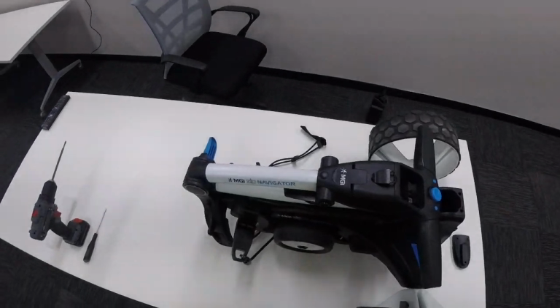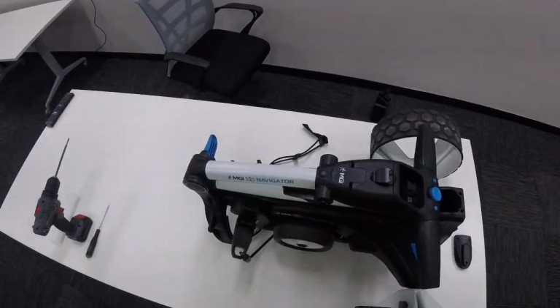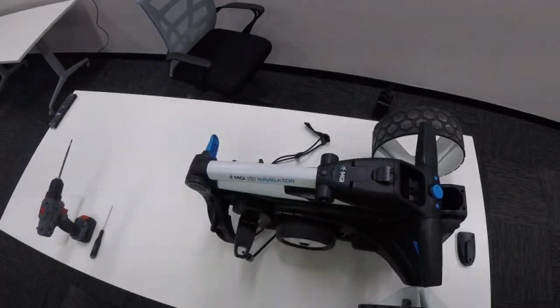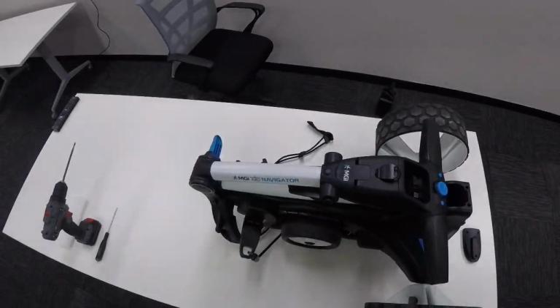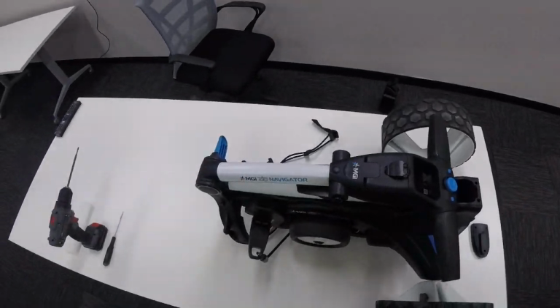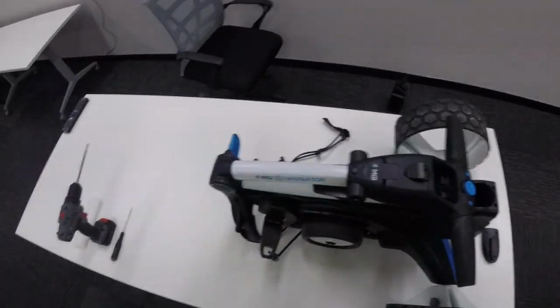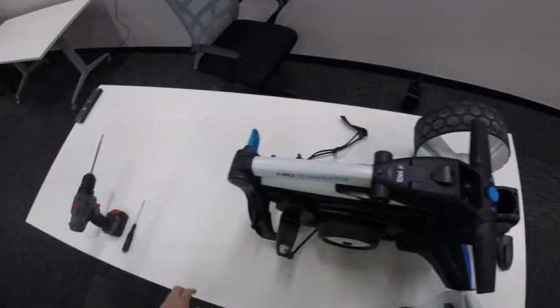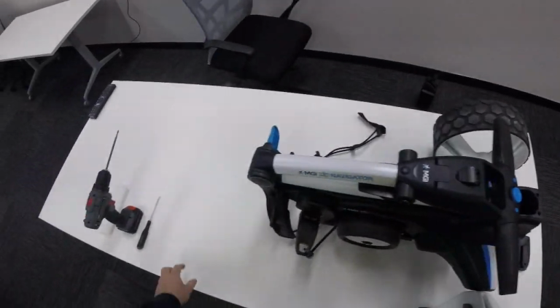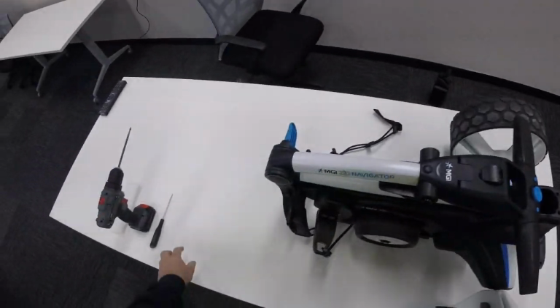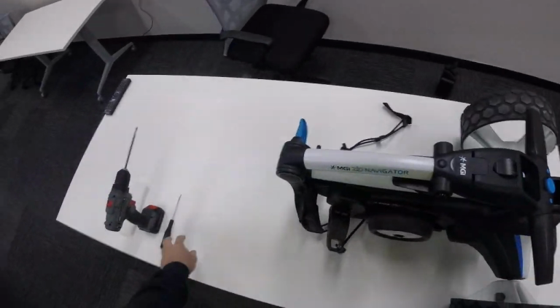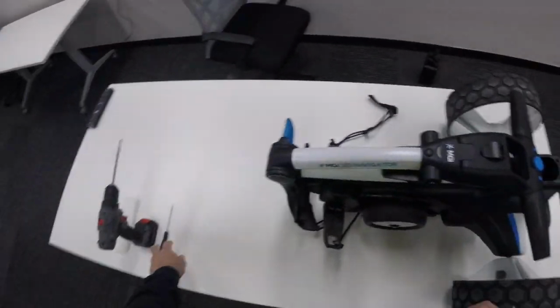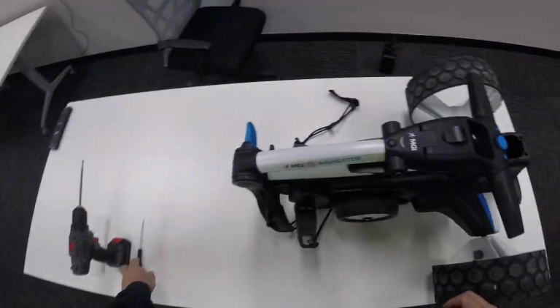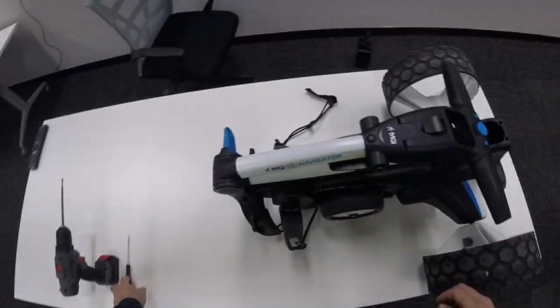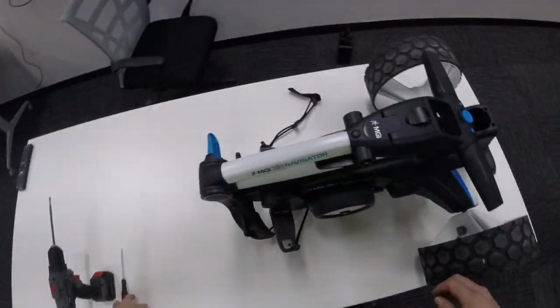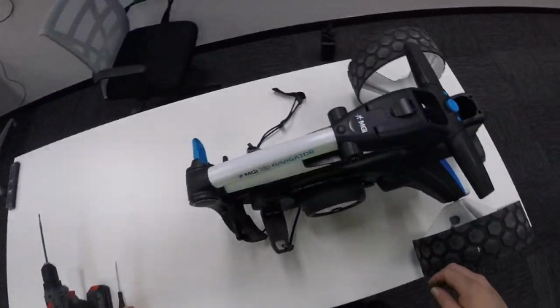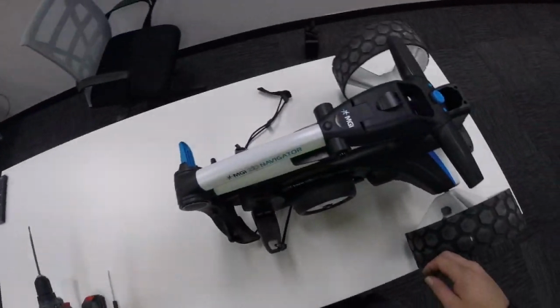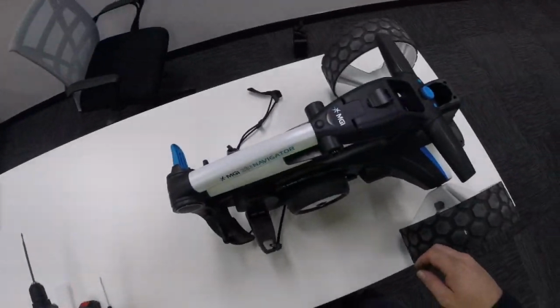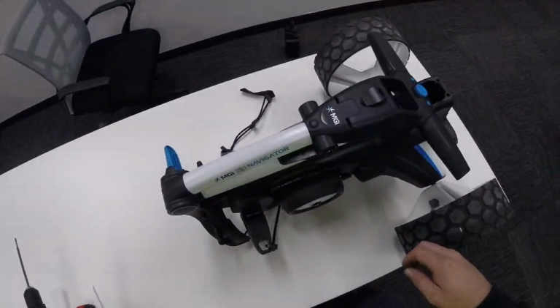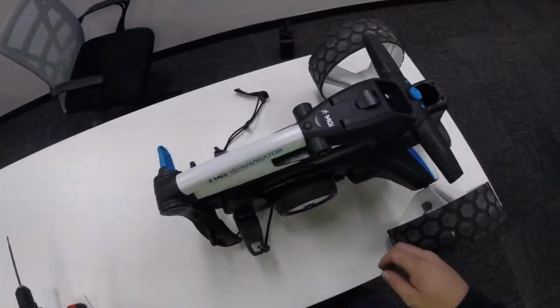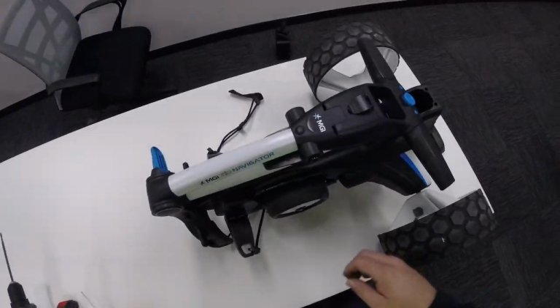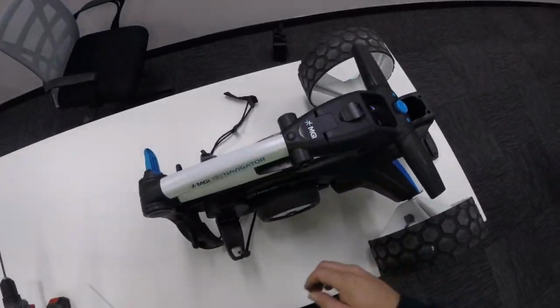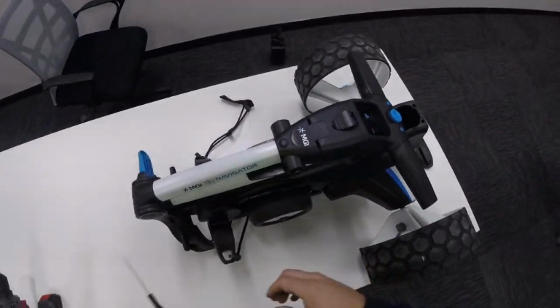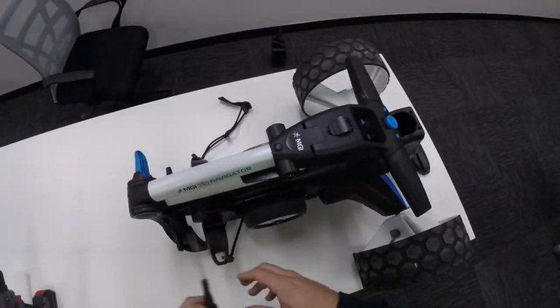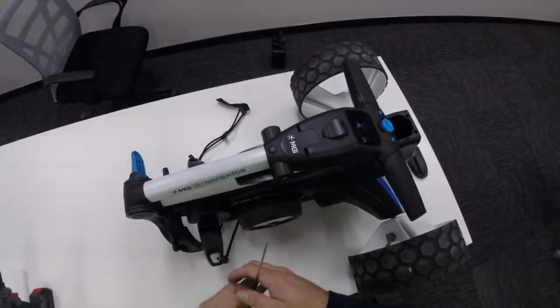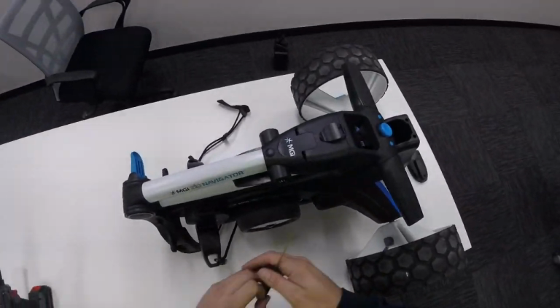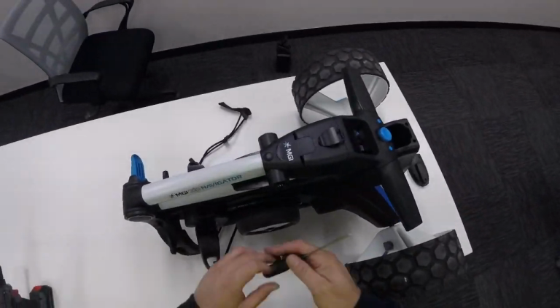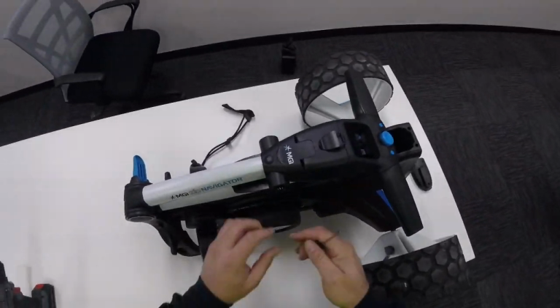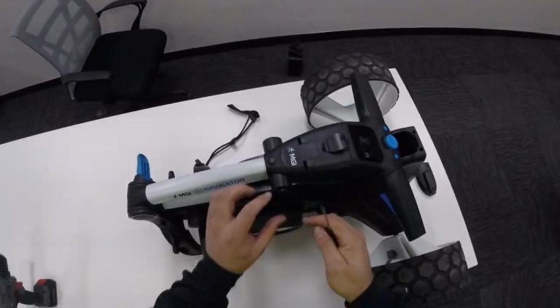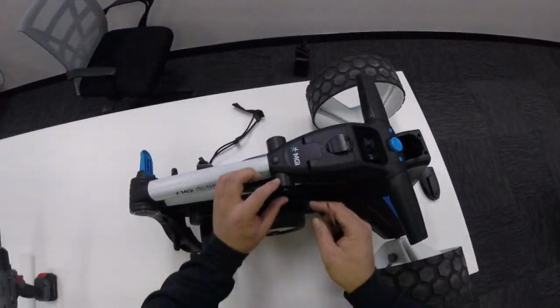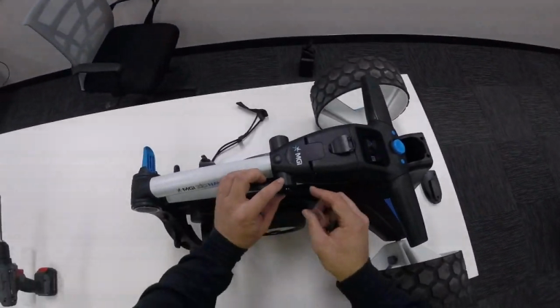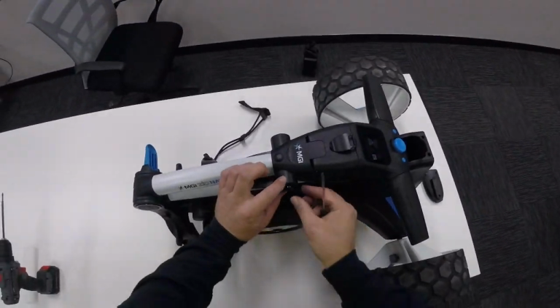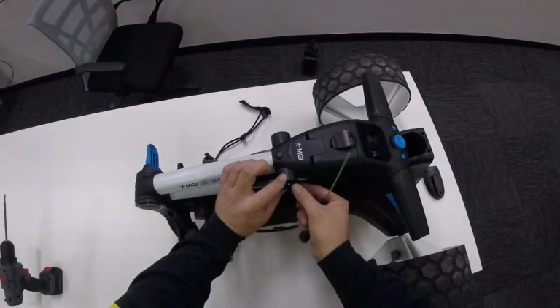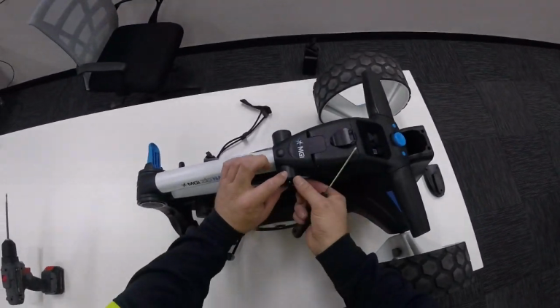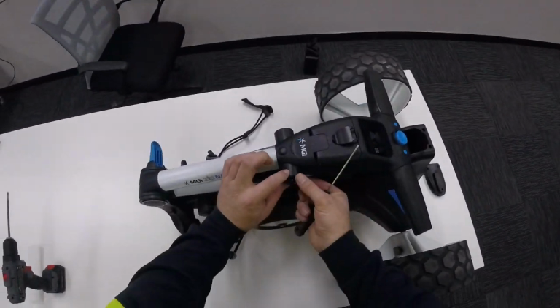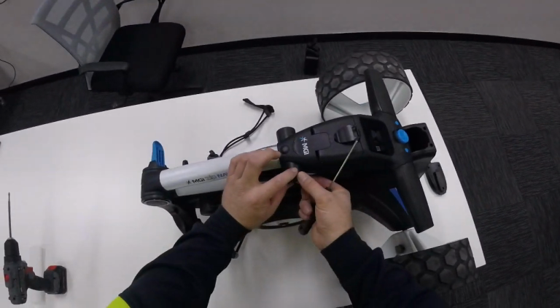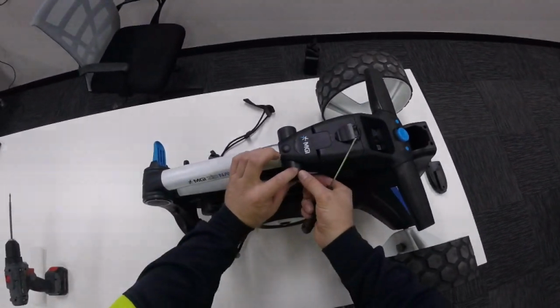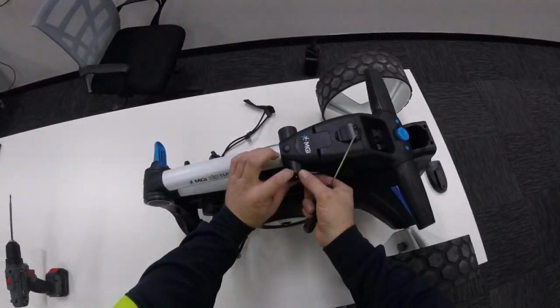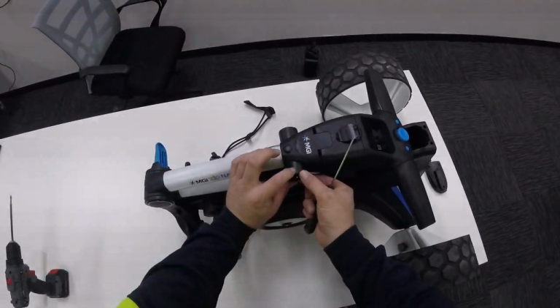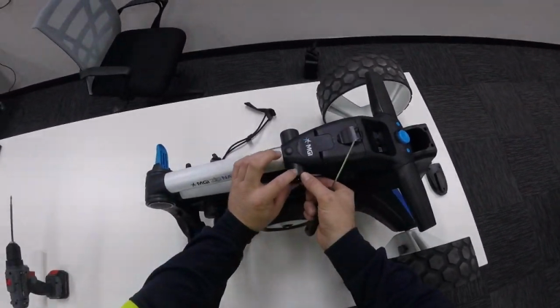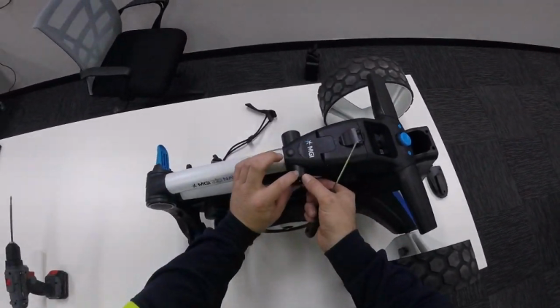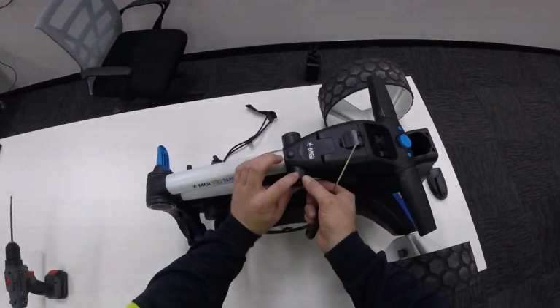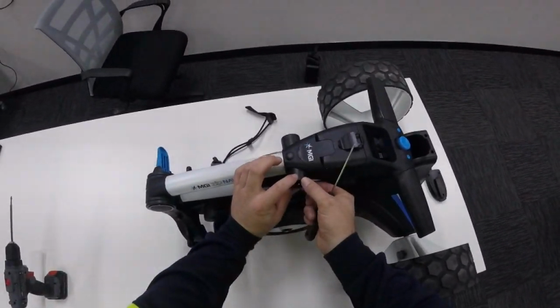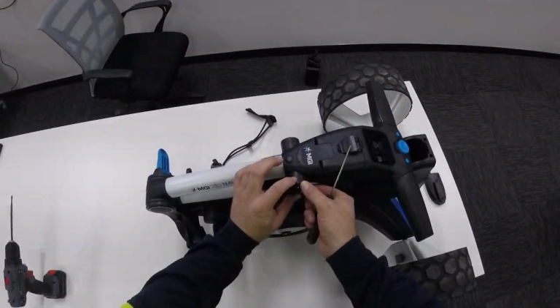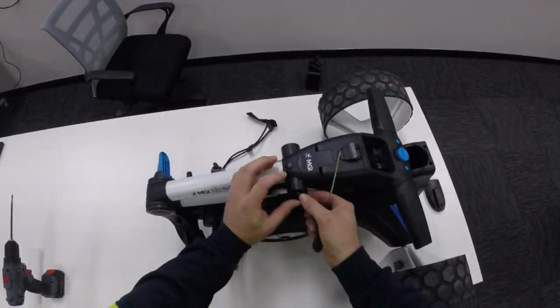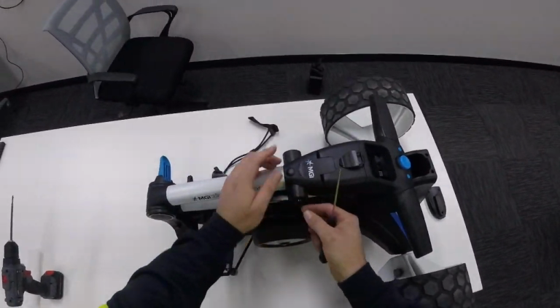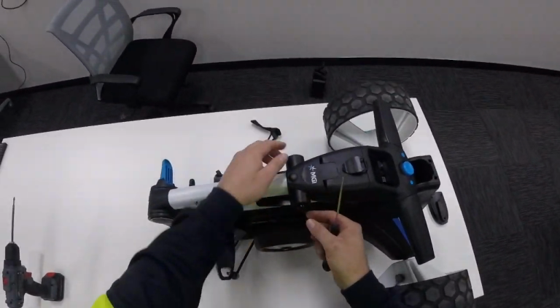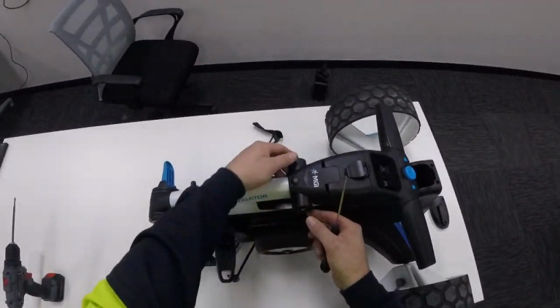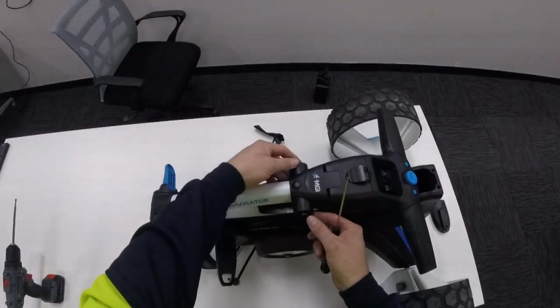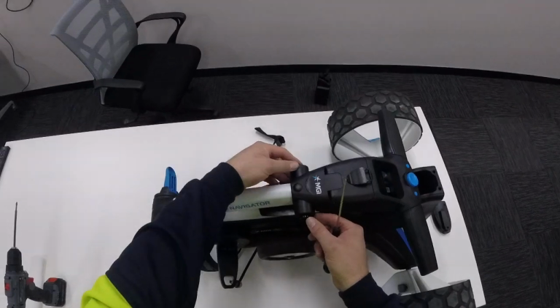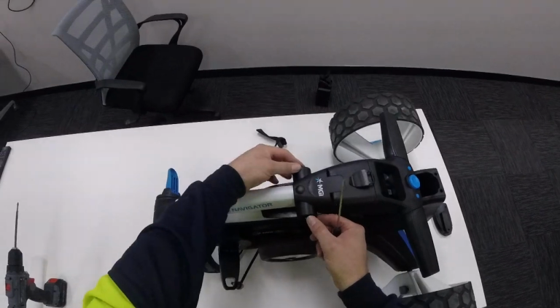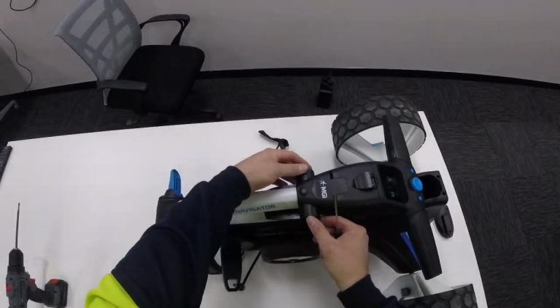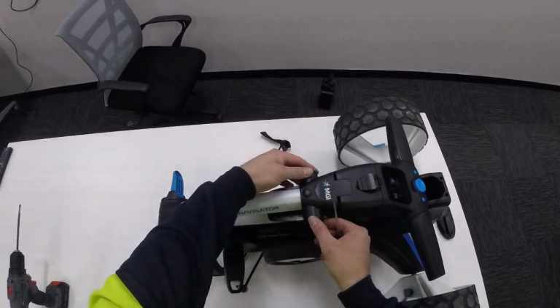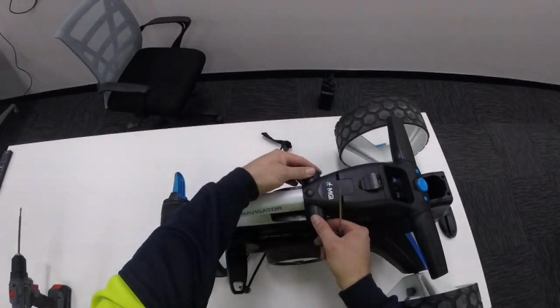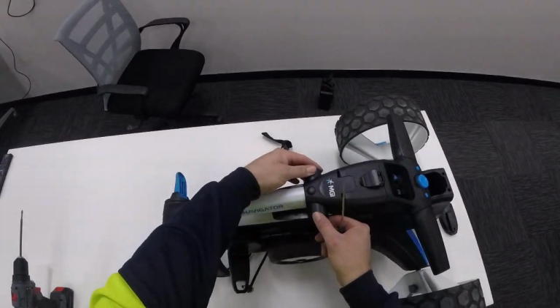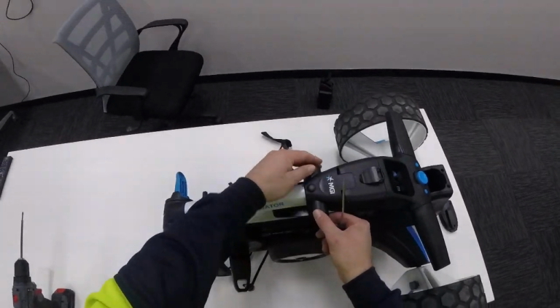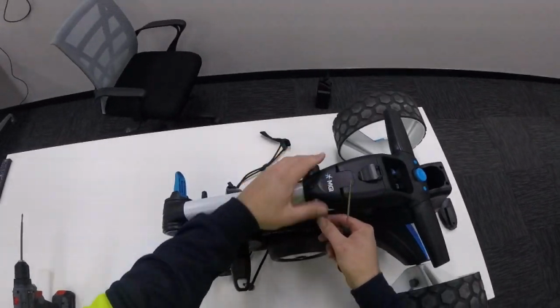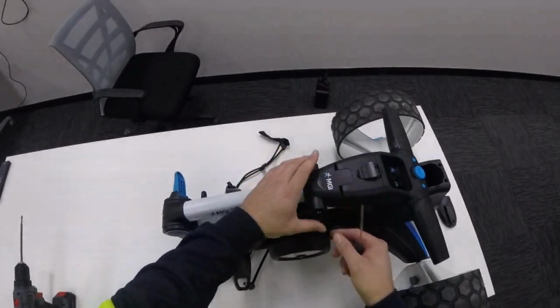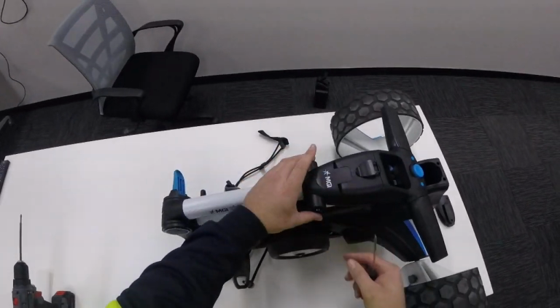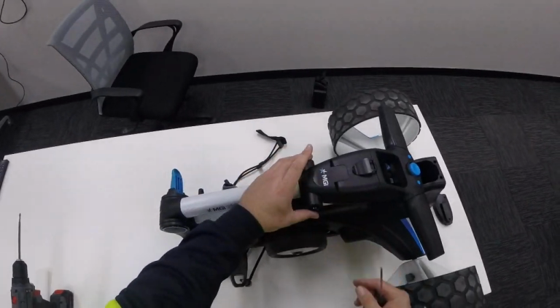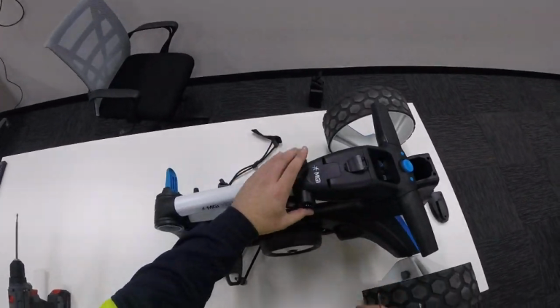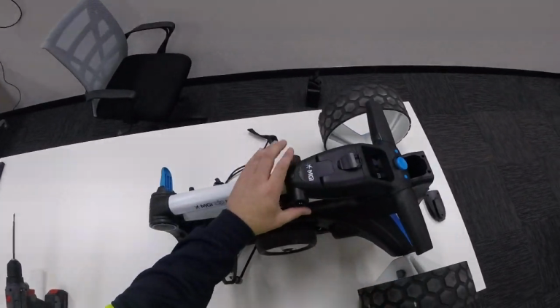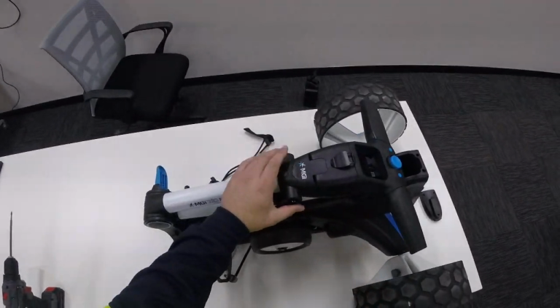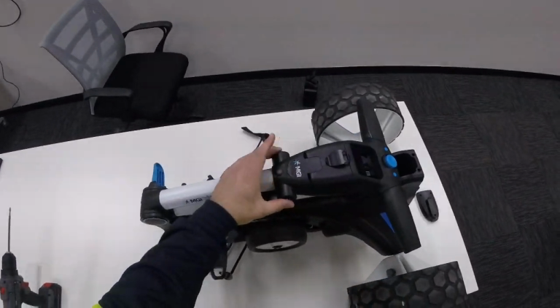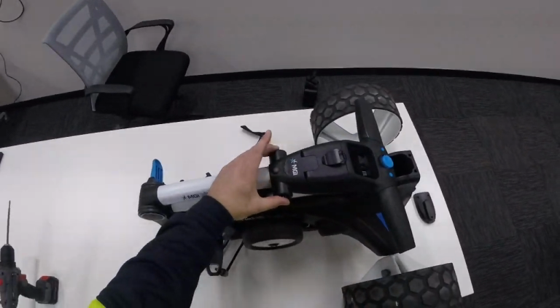Today we're going to show you how to remove this umbrella holder, scorecard holder and accessory mount.